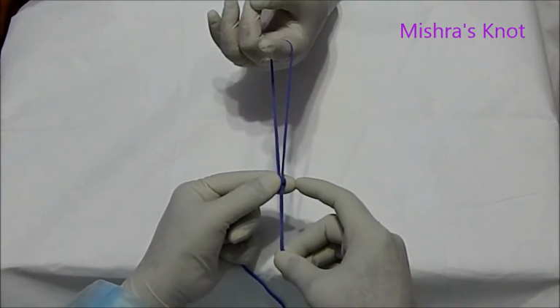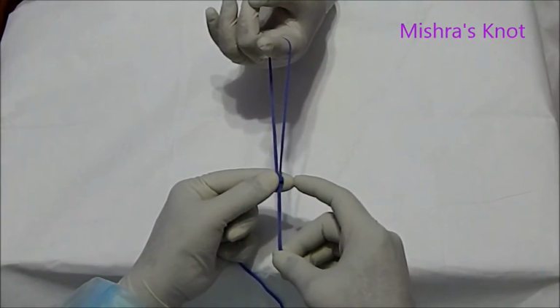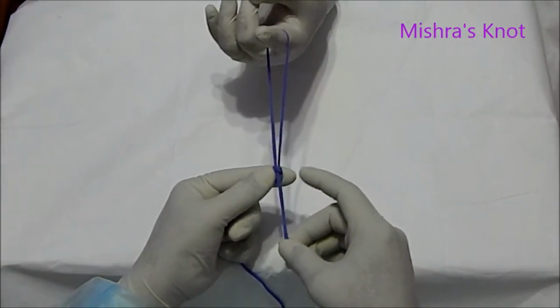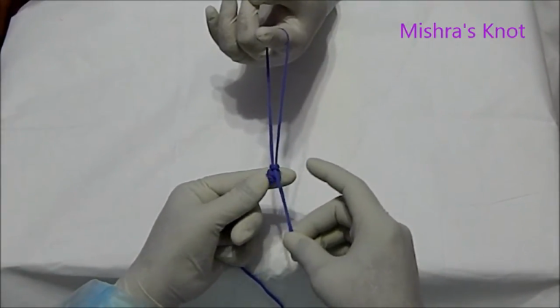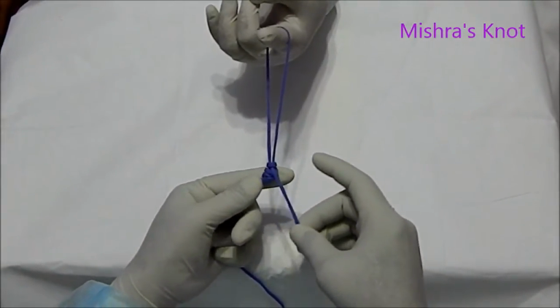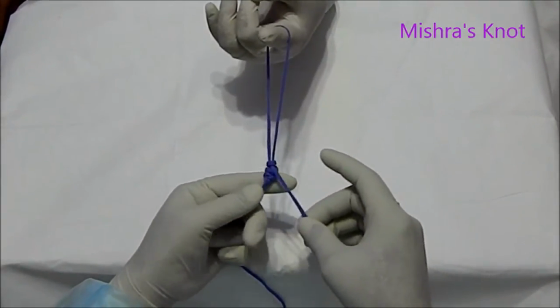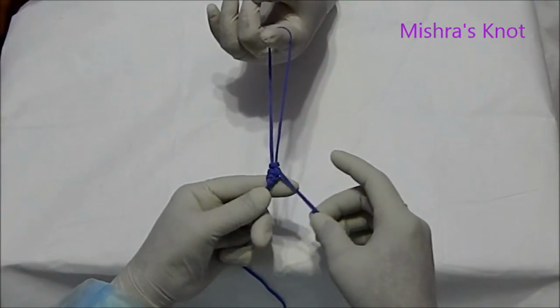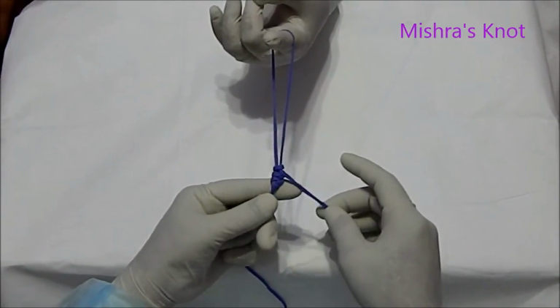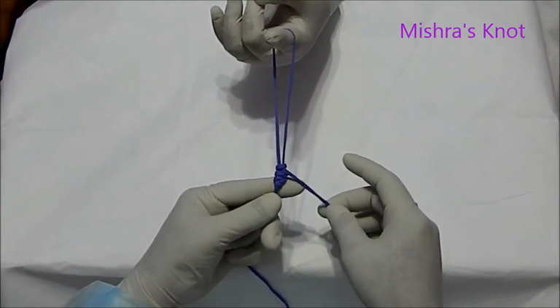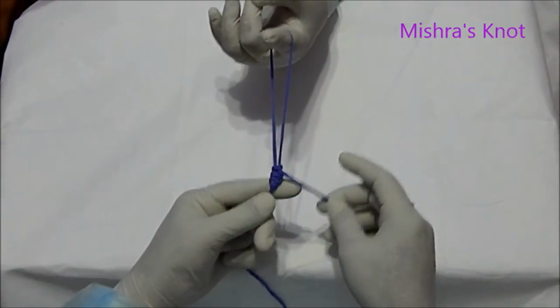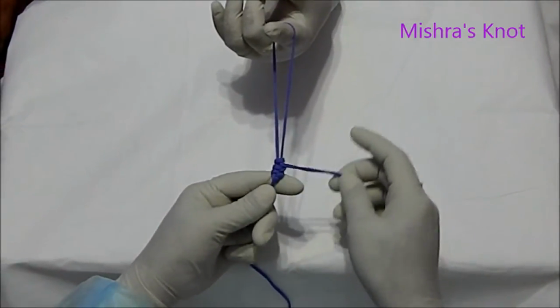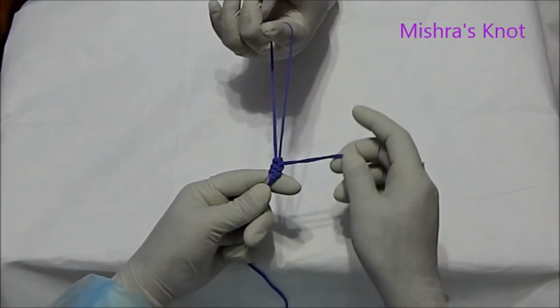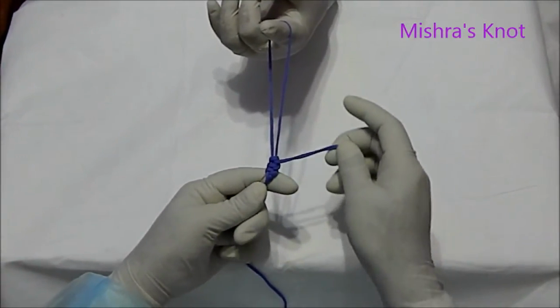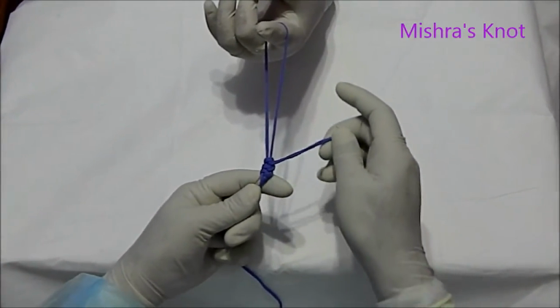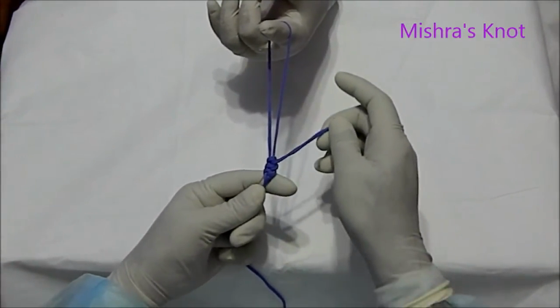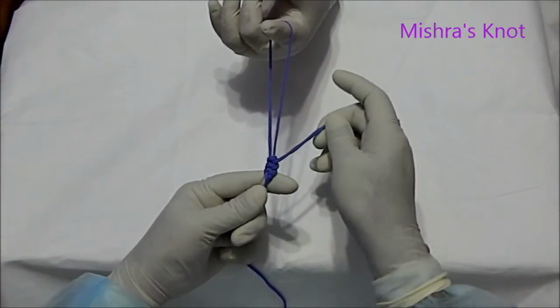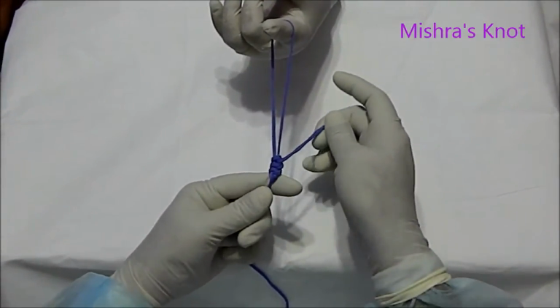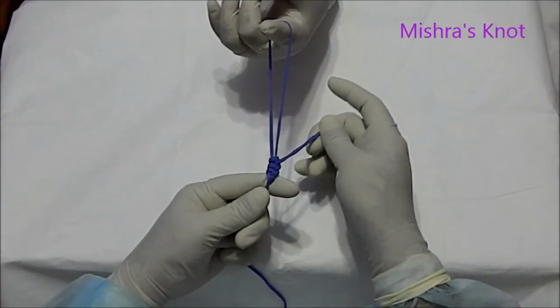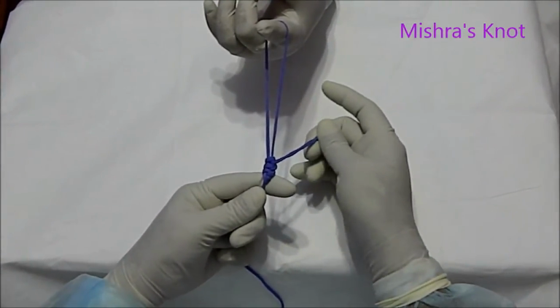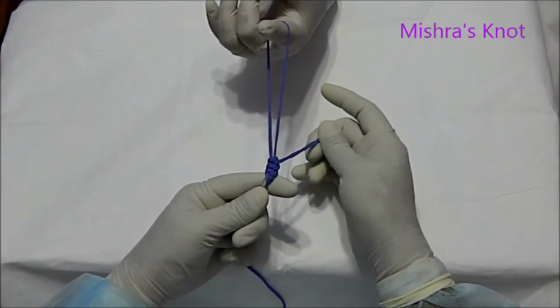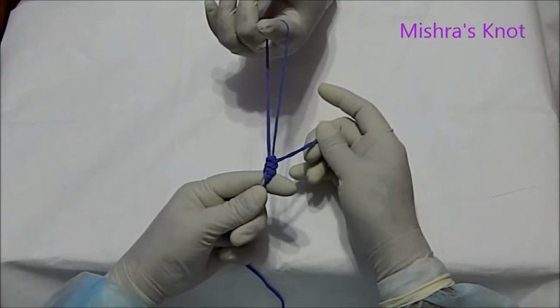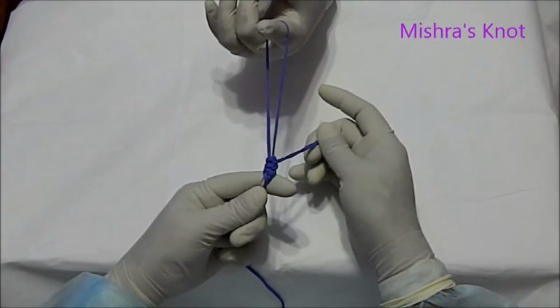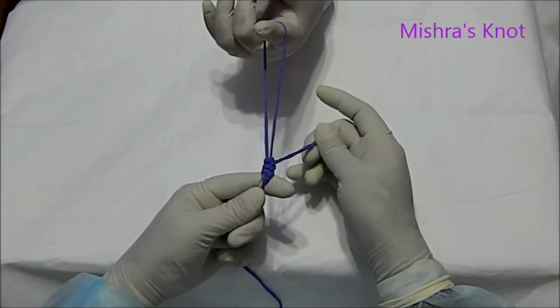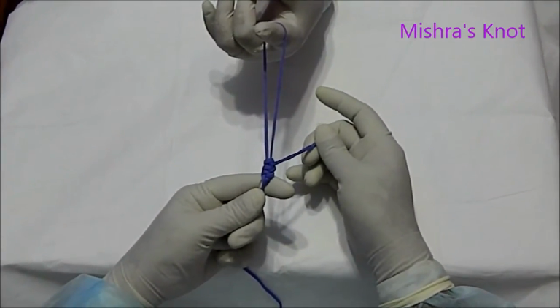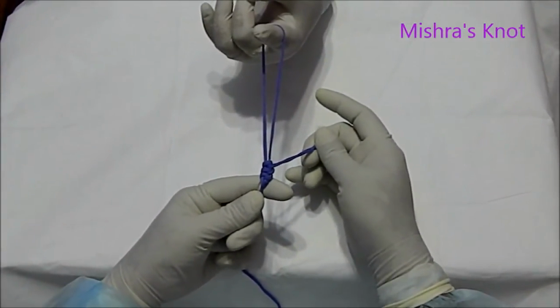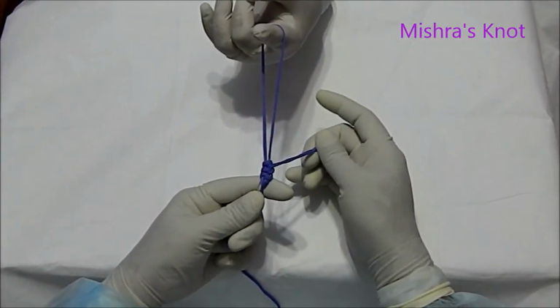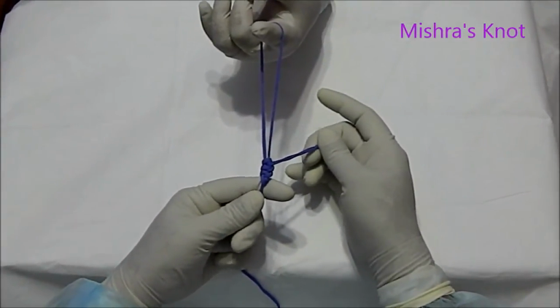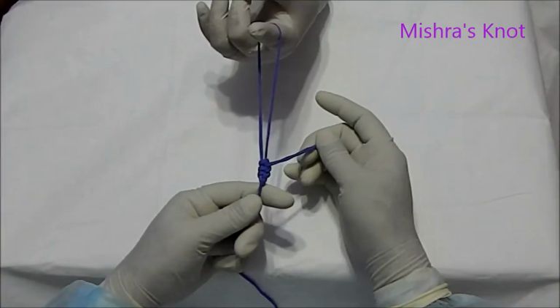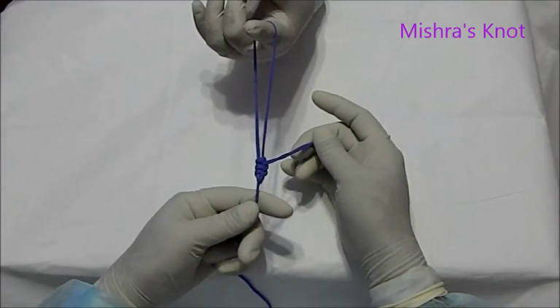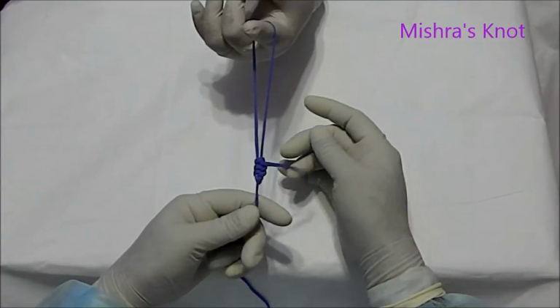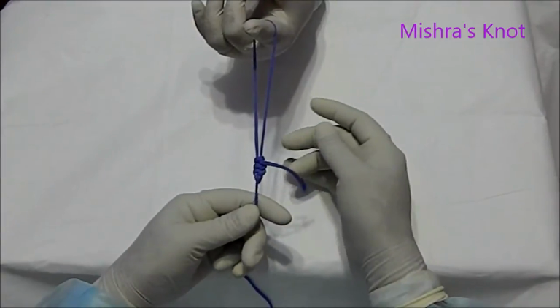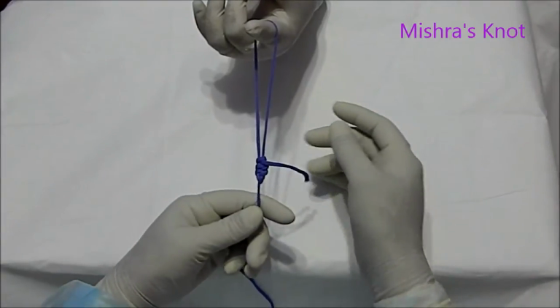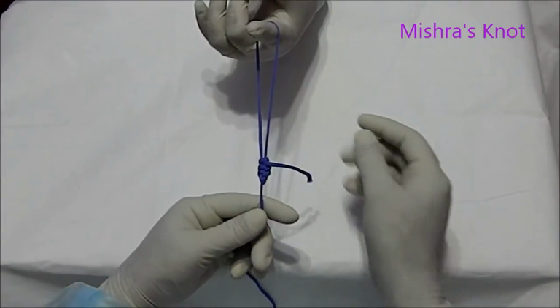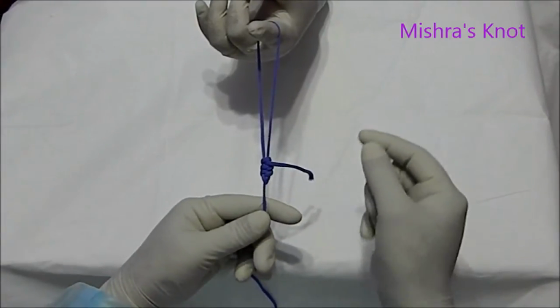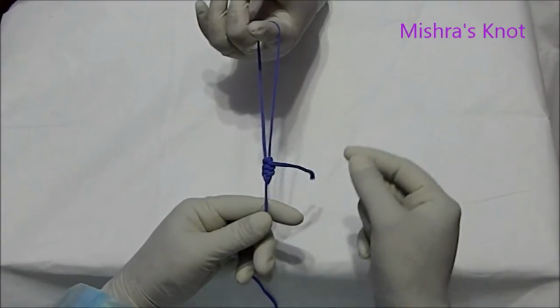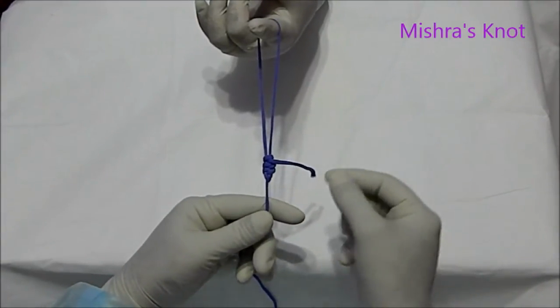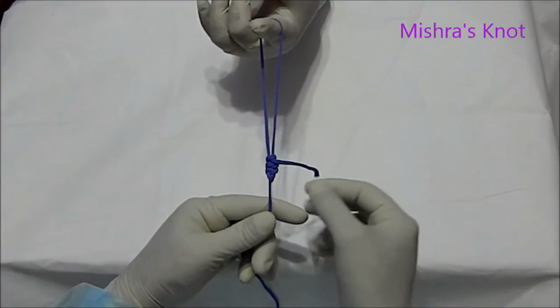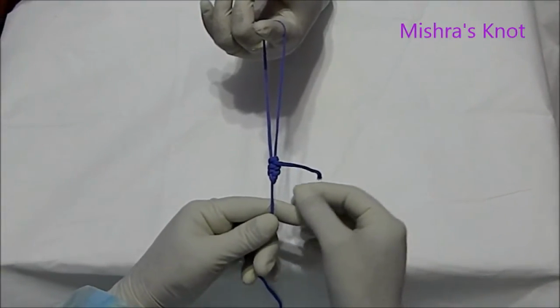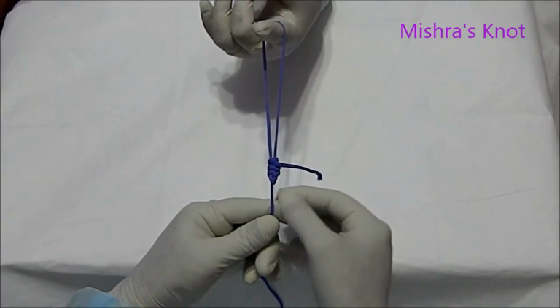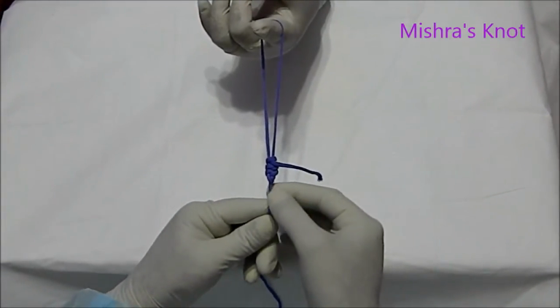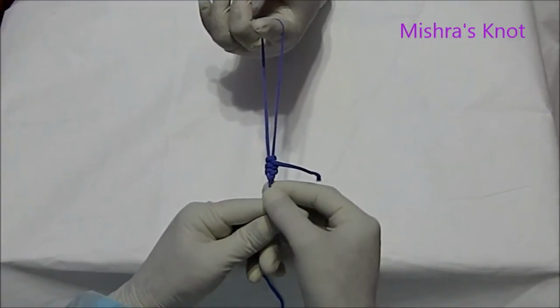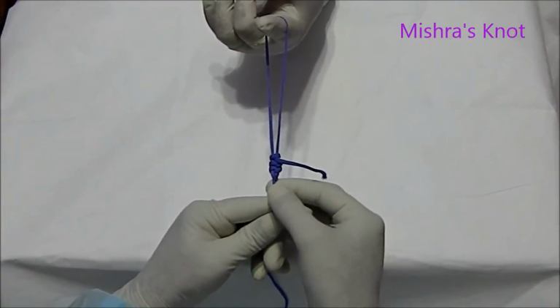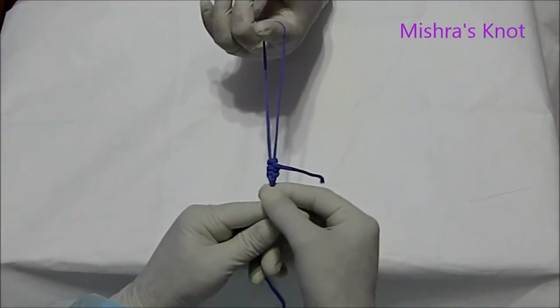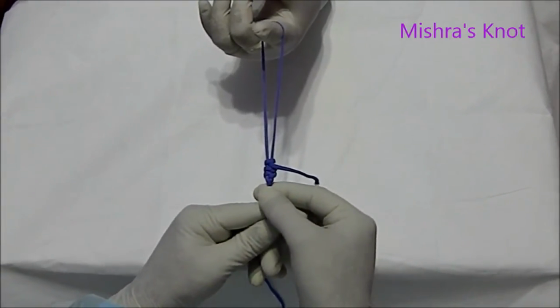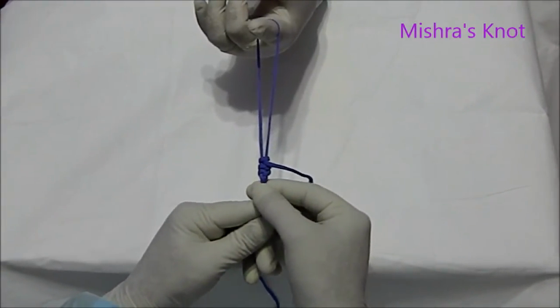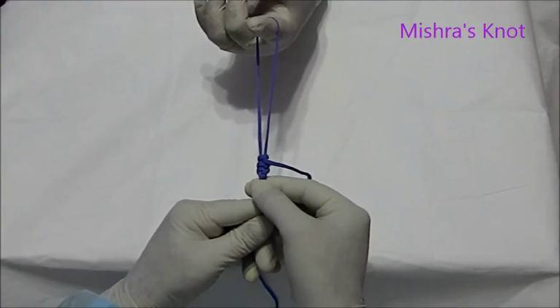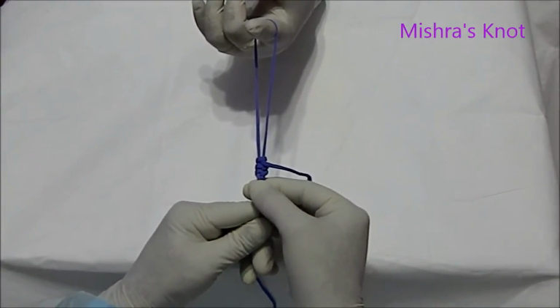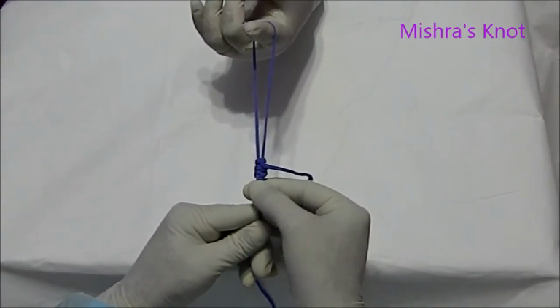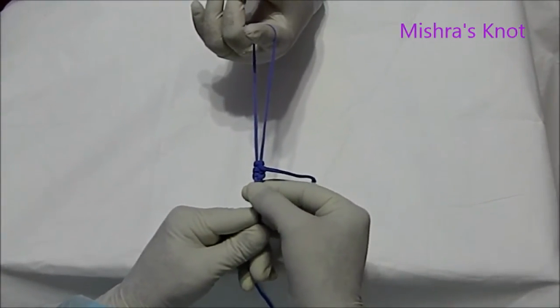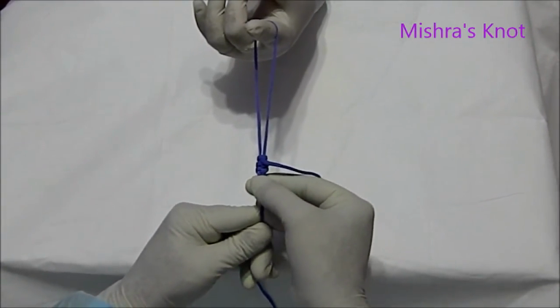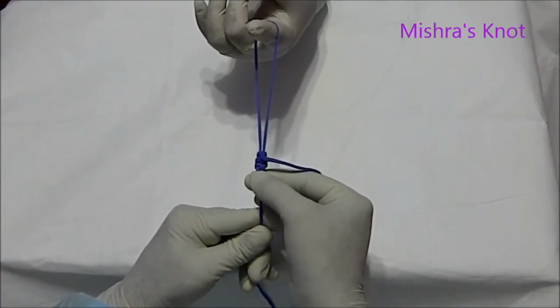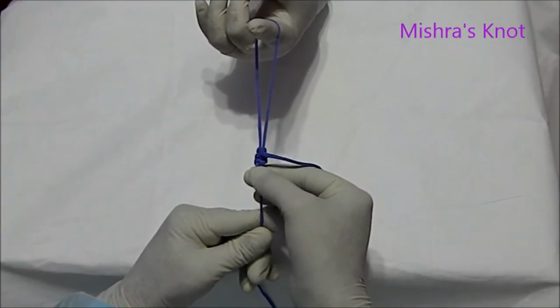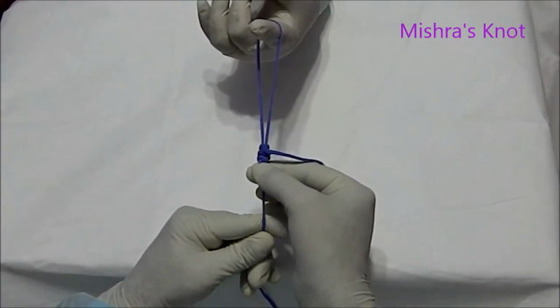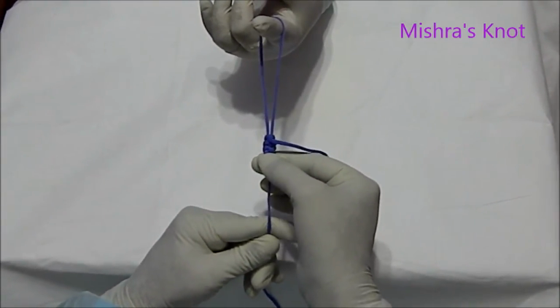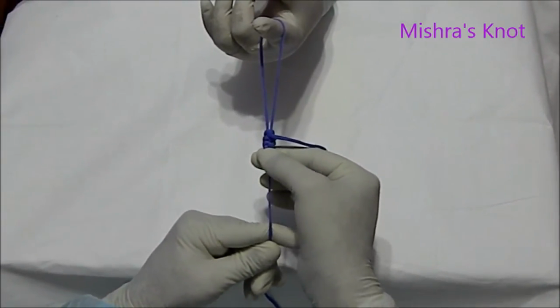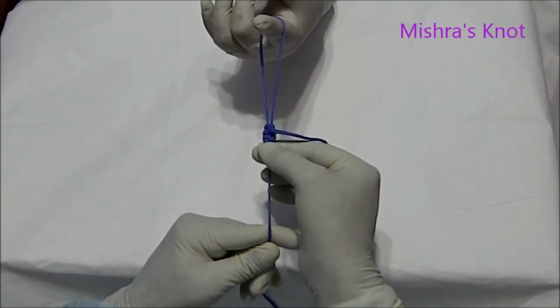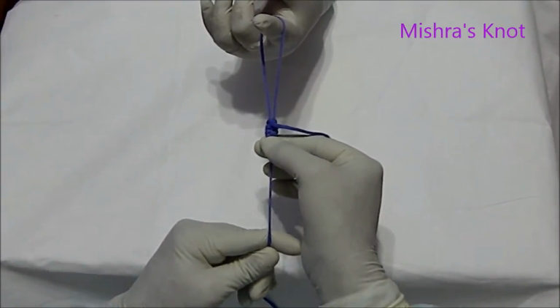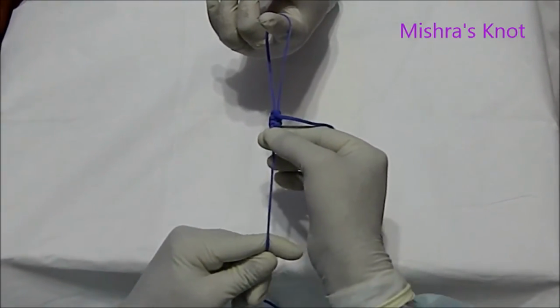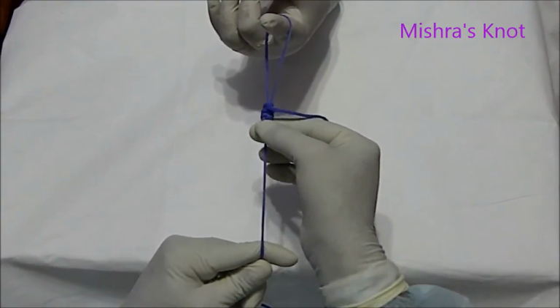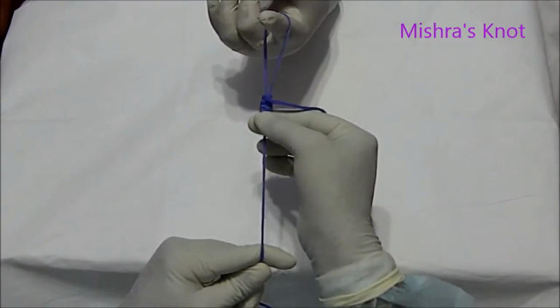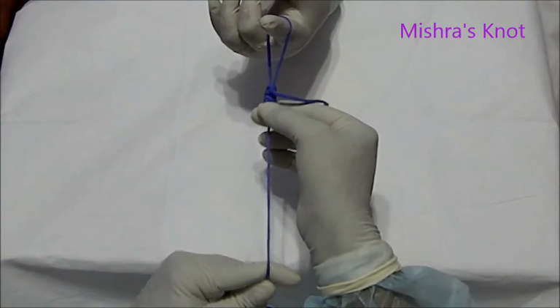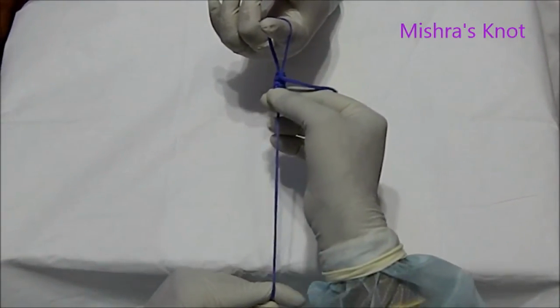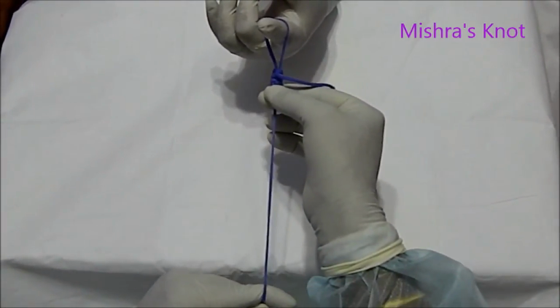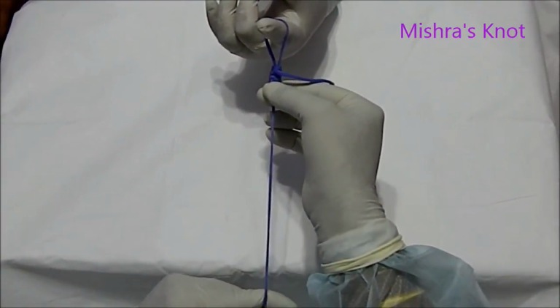And the knot is ready. With the help of the knot pusher, you have to slide it.